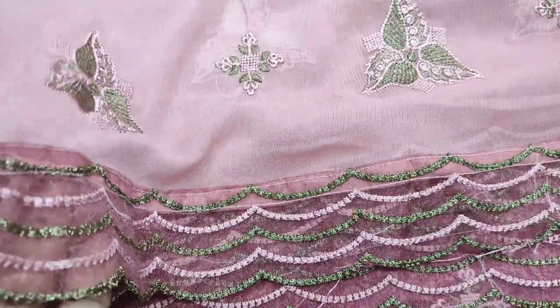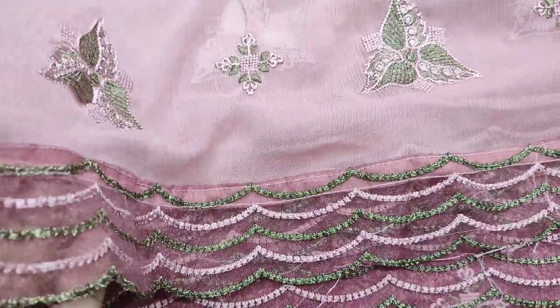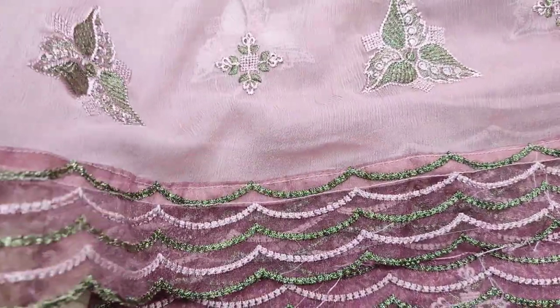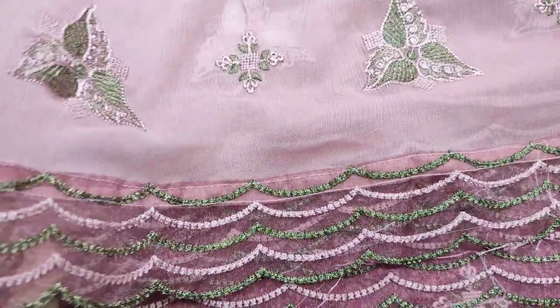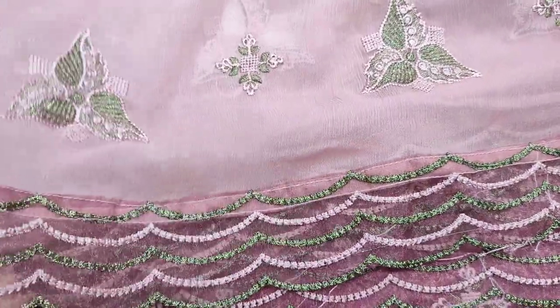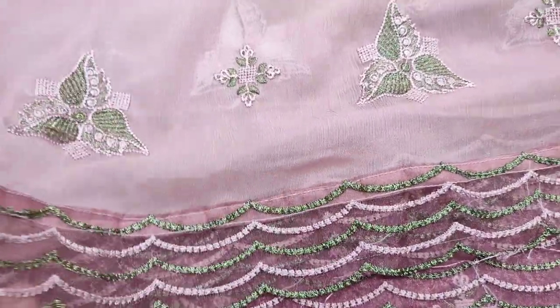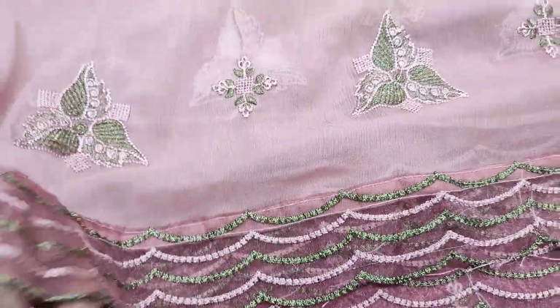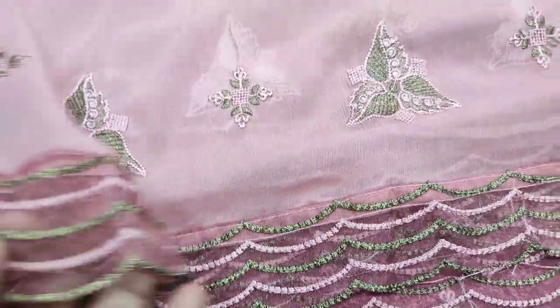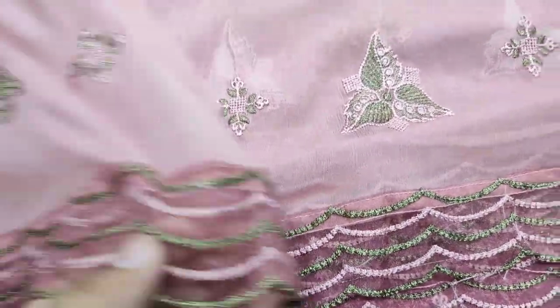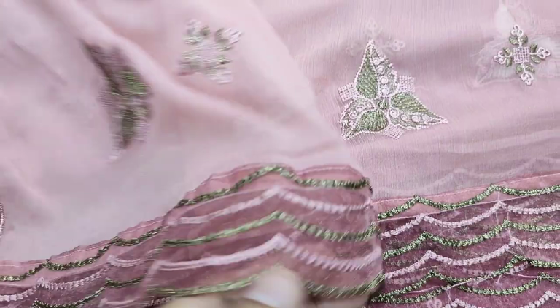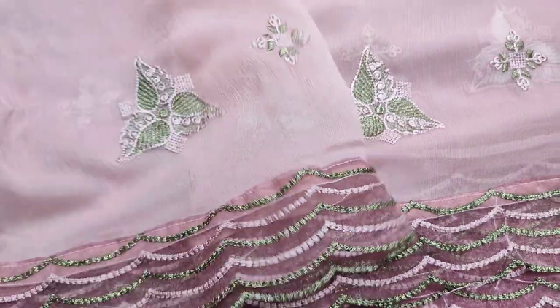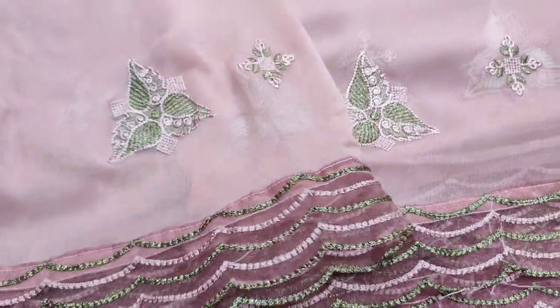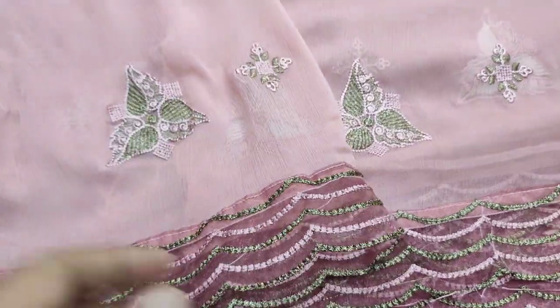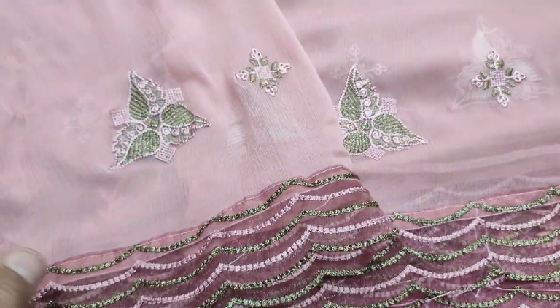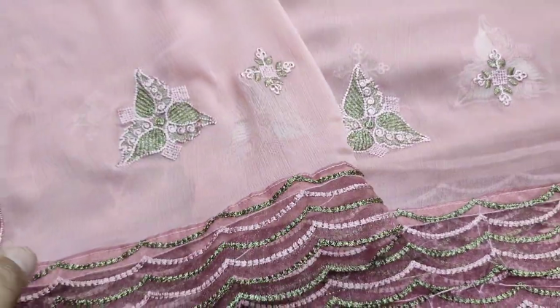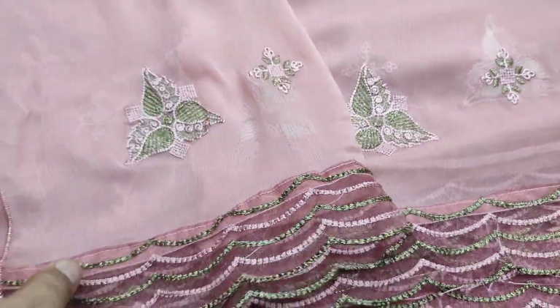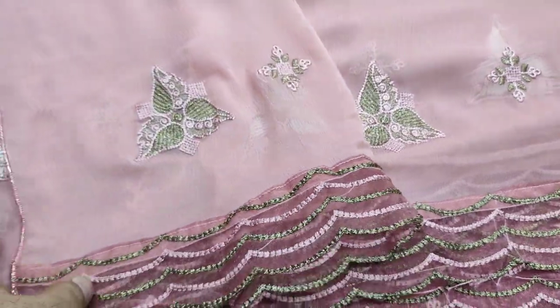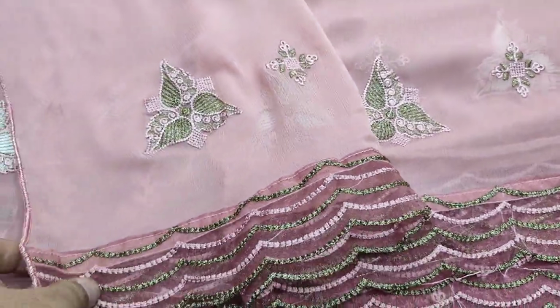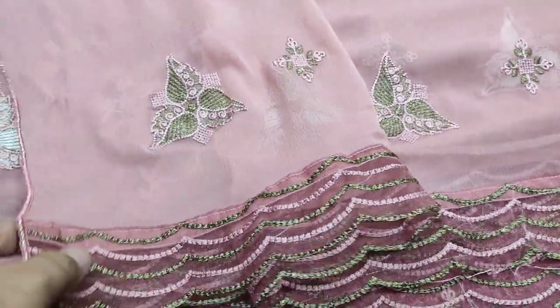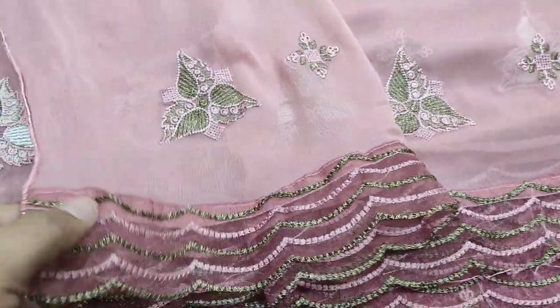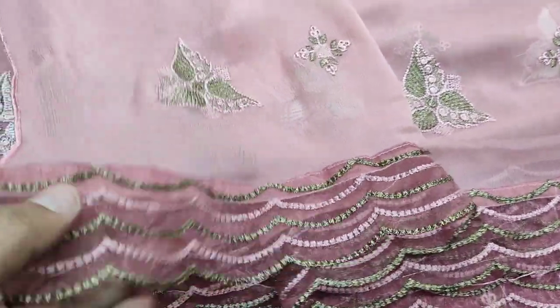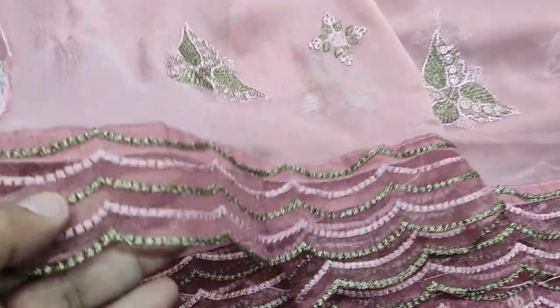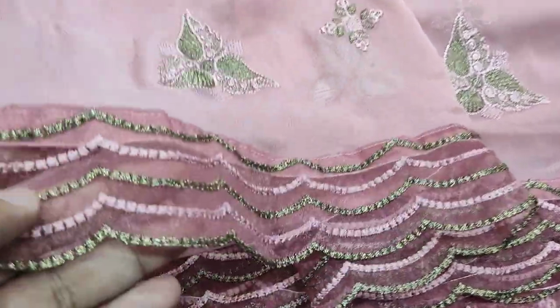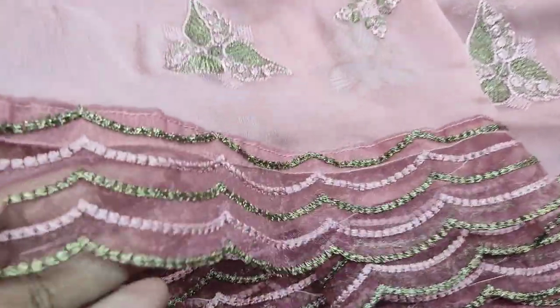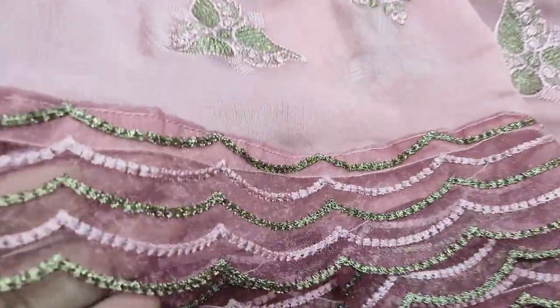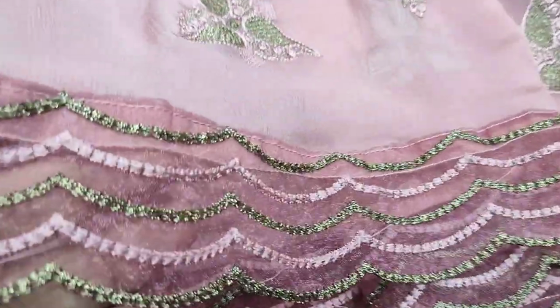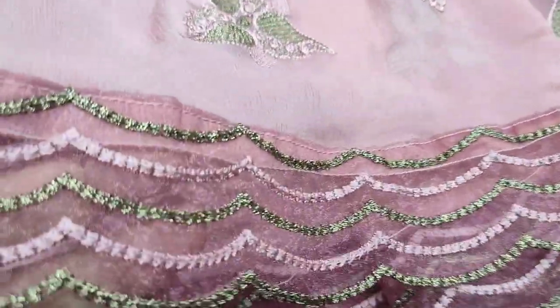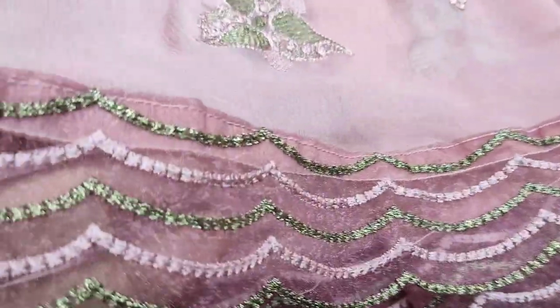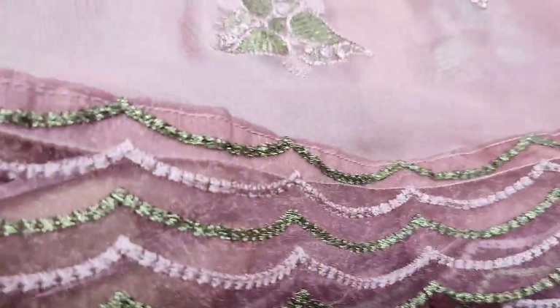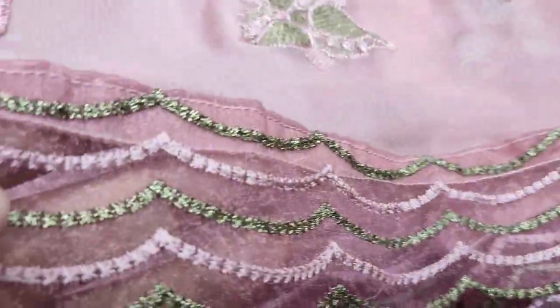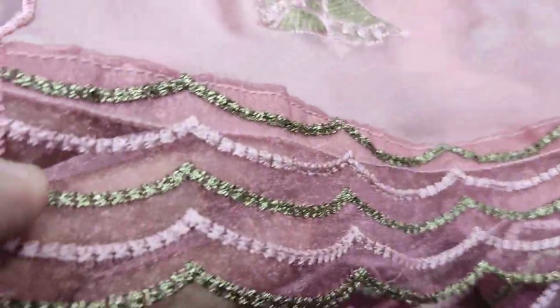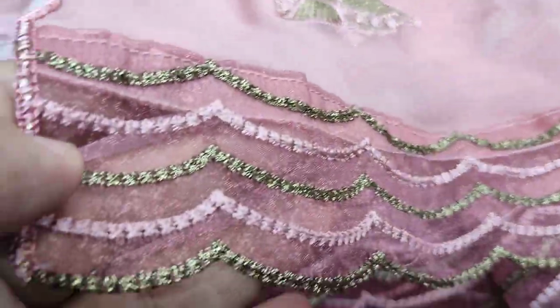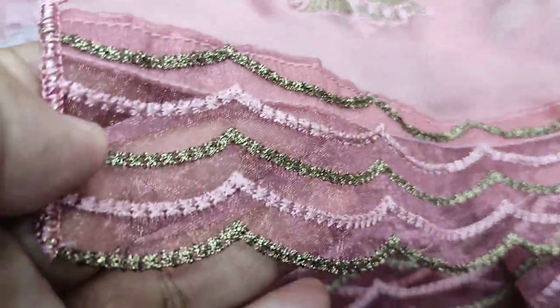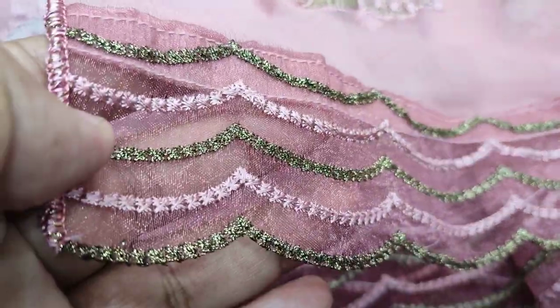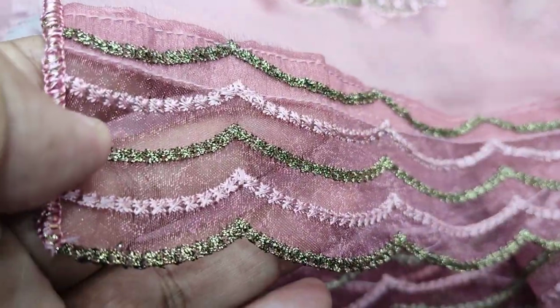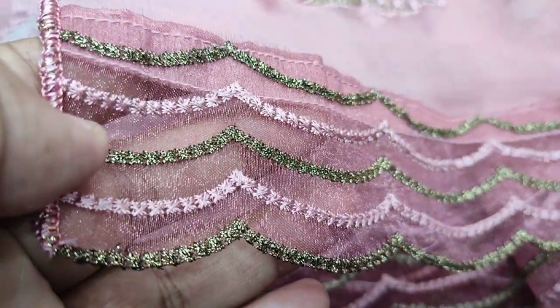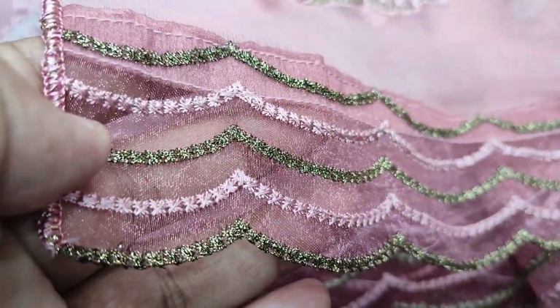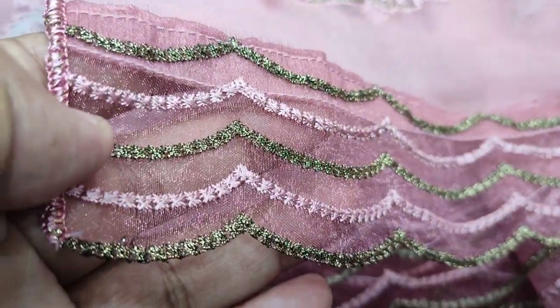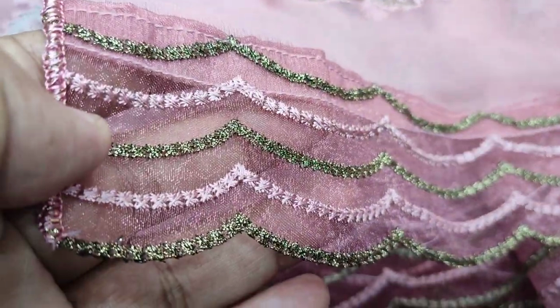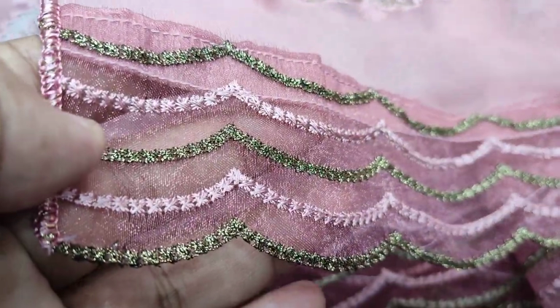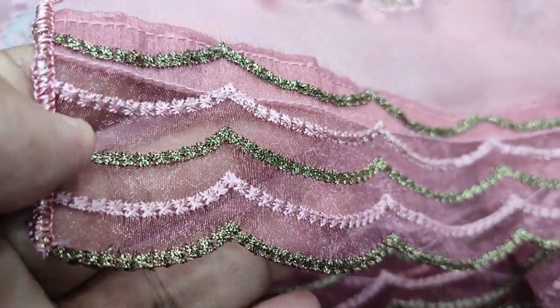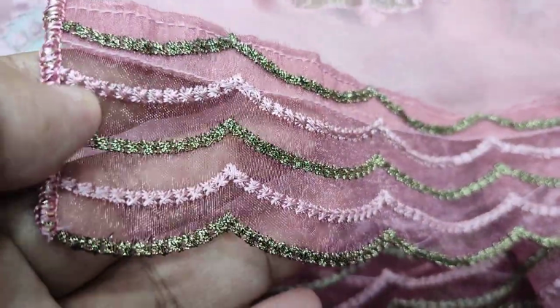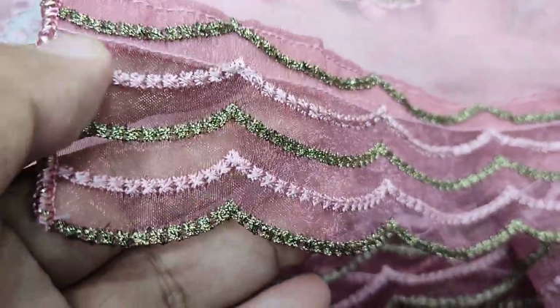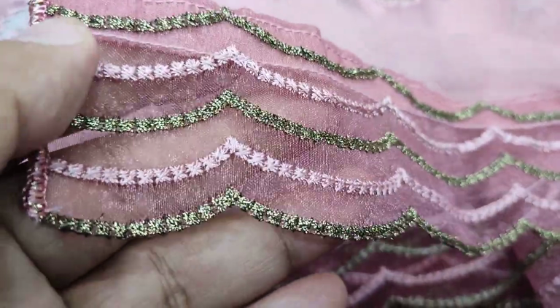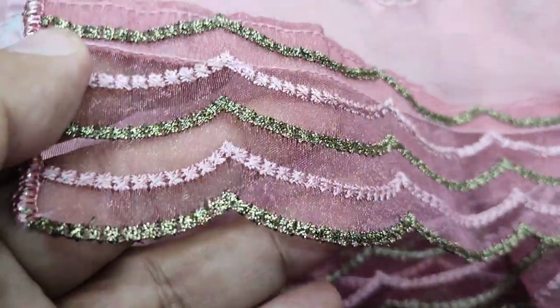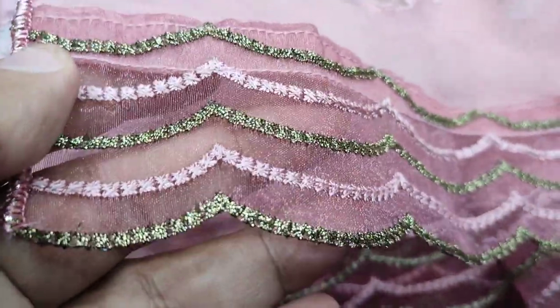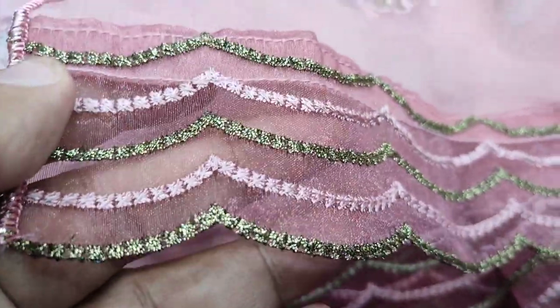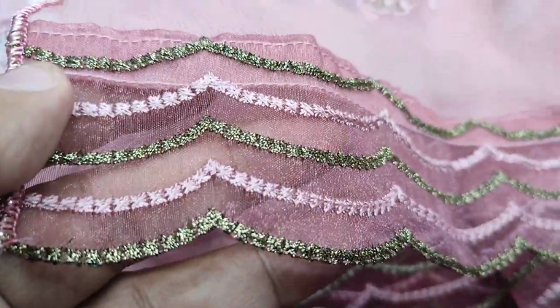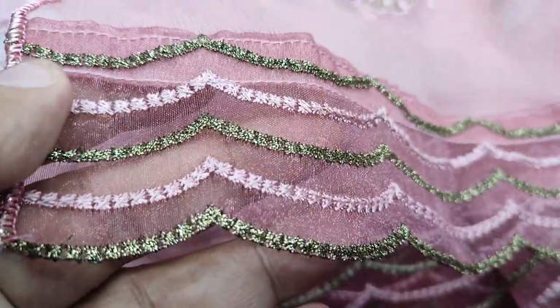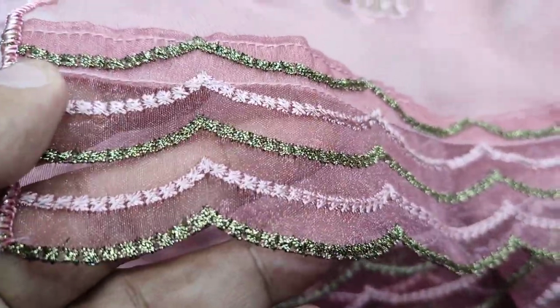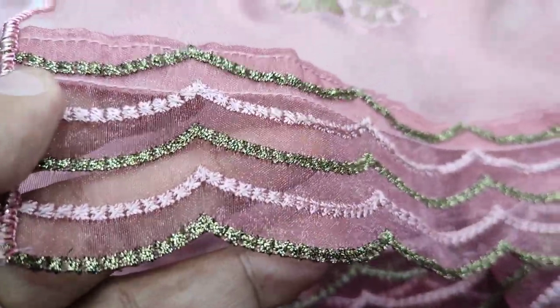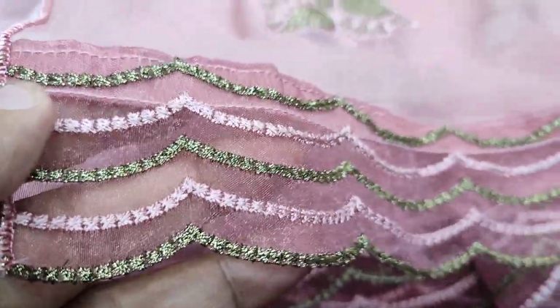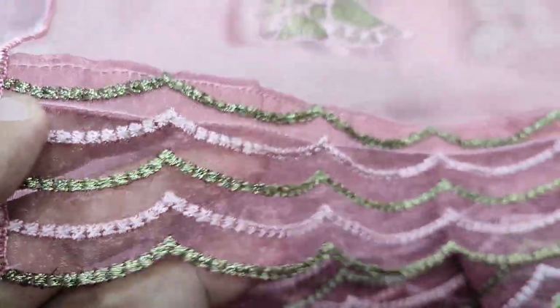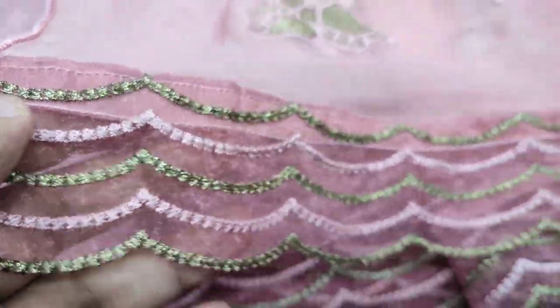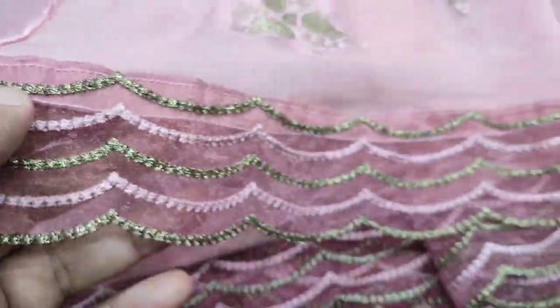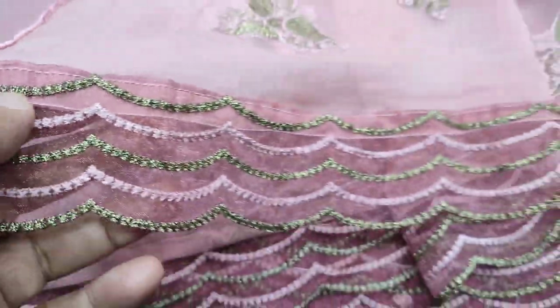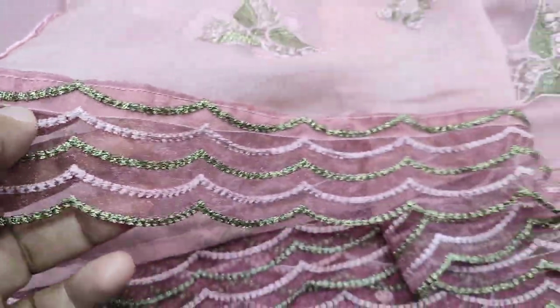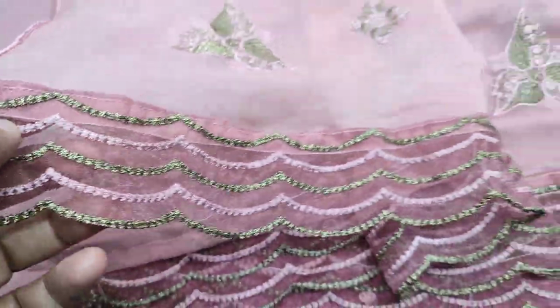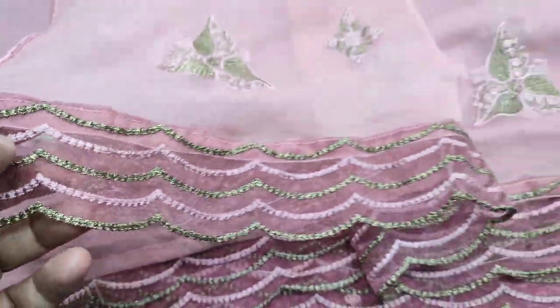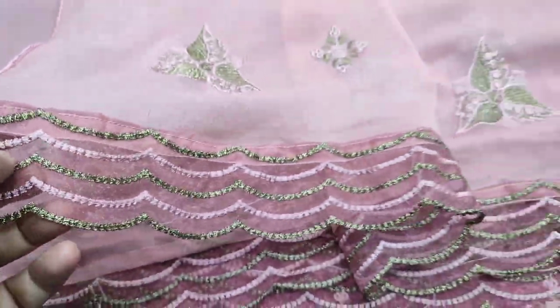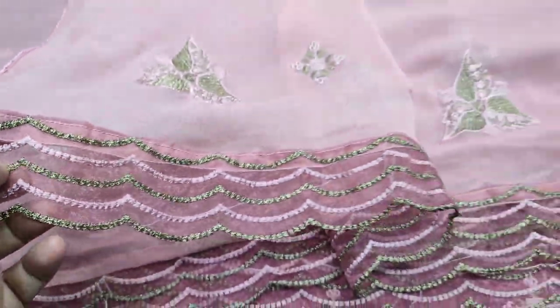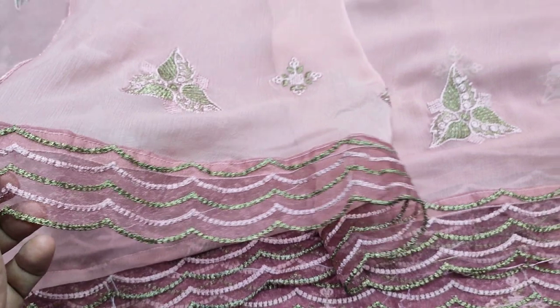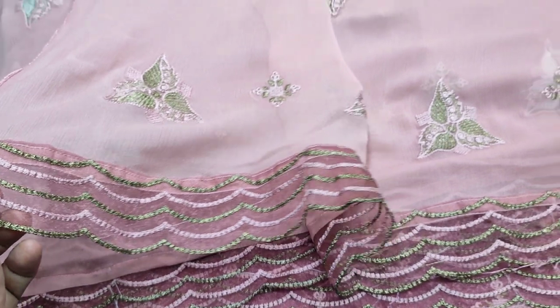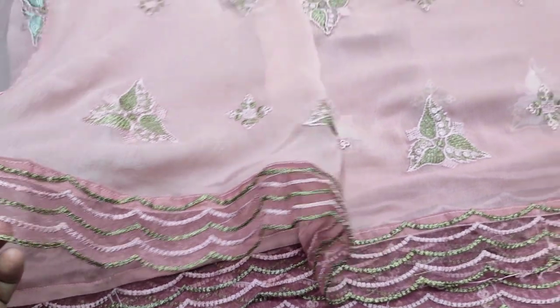Chiffon dupatta ready to go with this design. Cut work with this design.